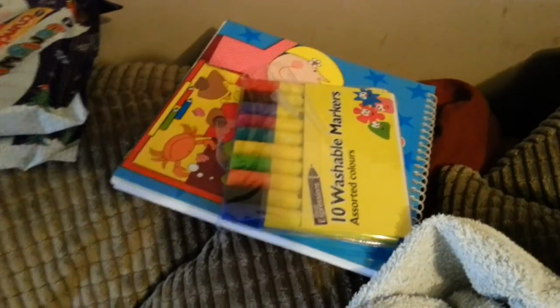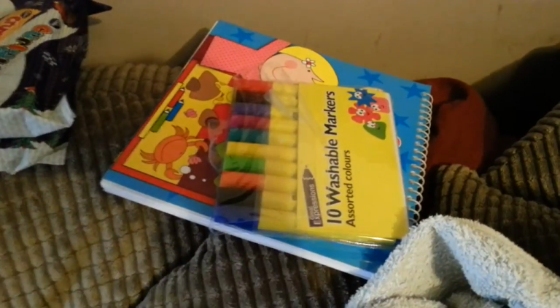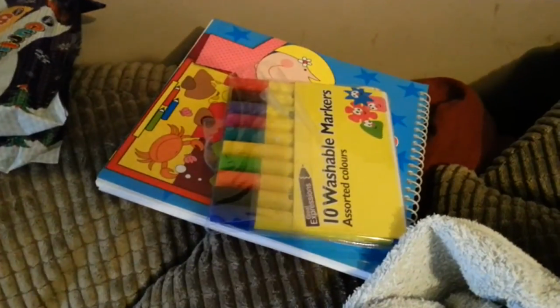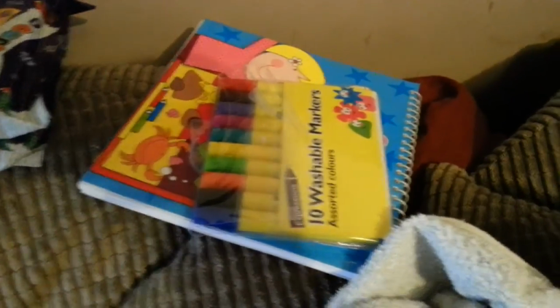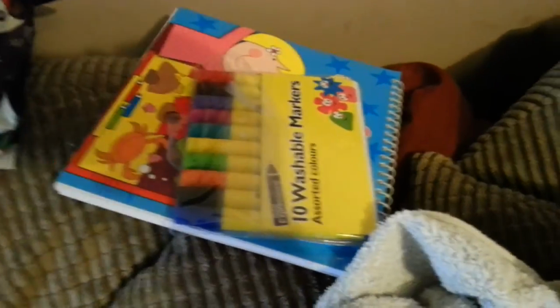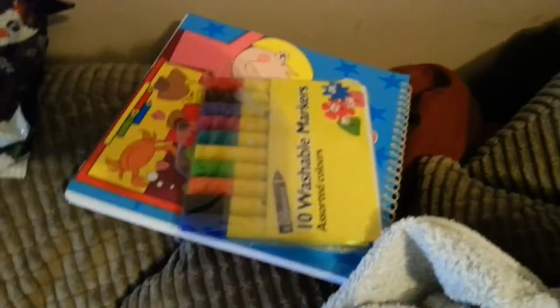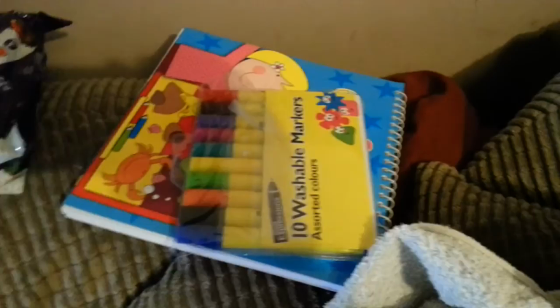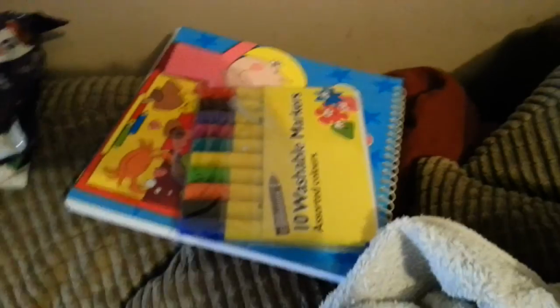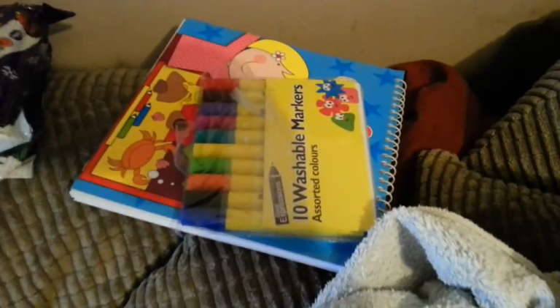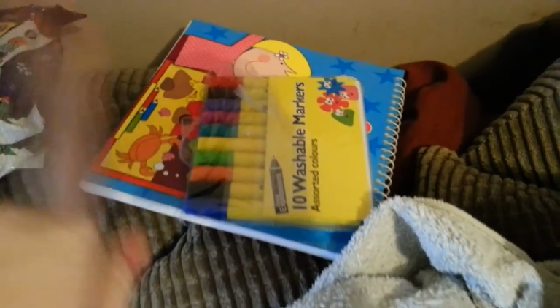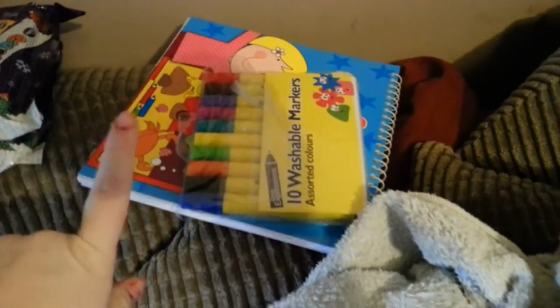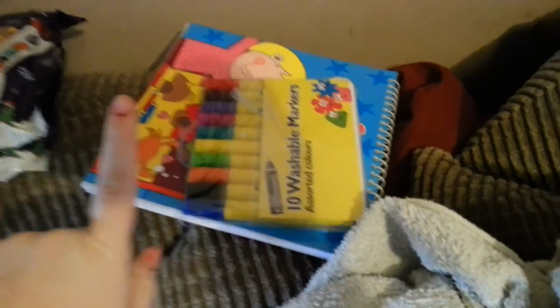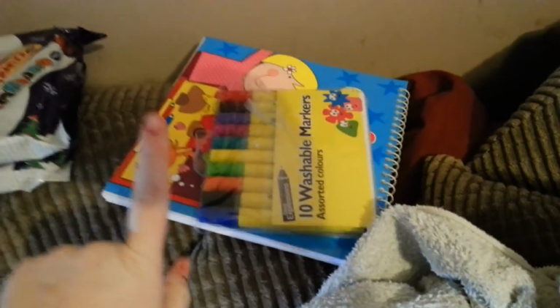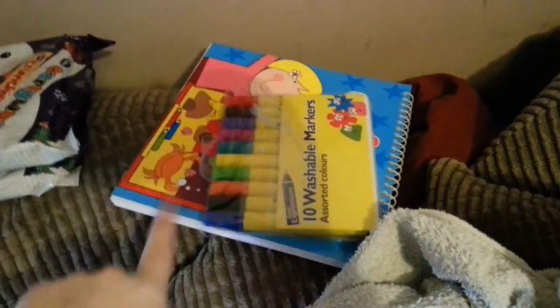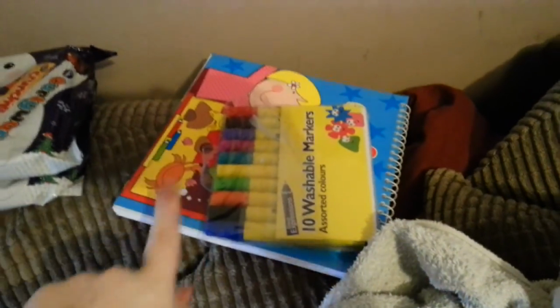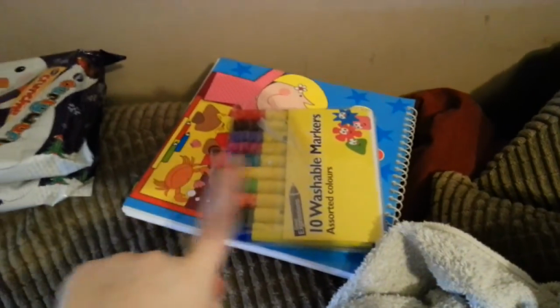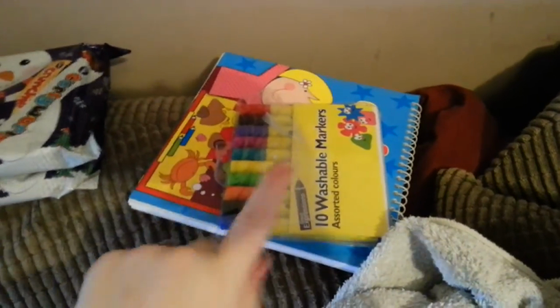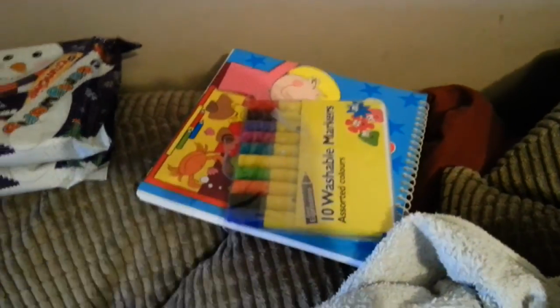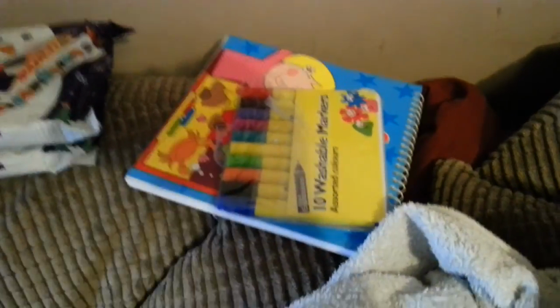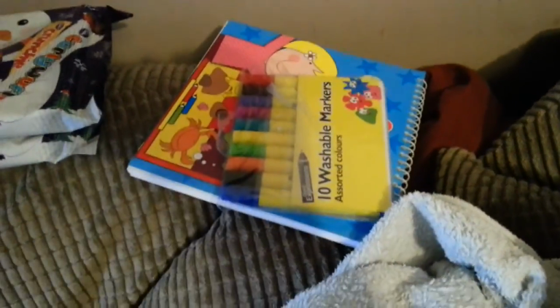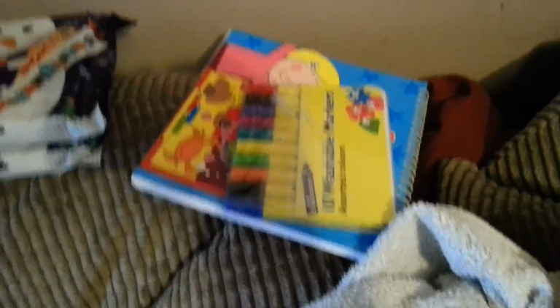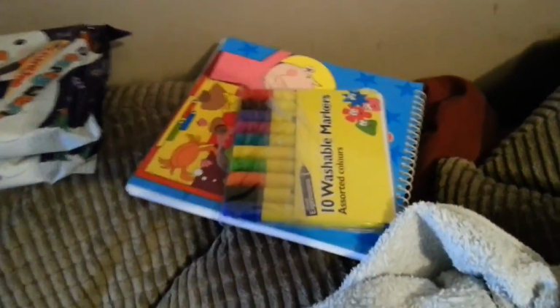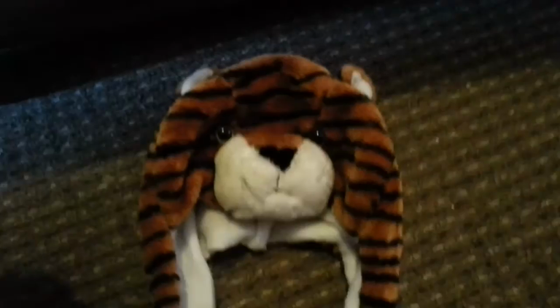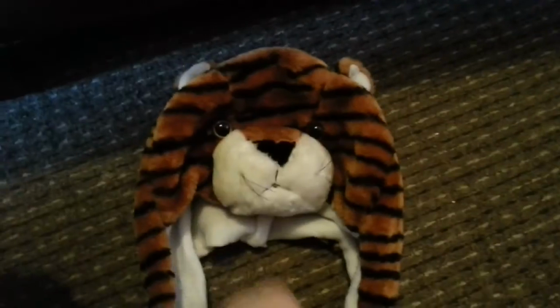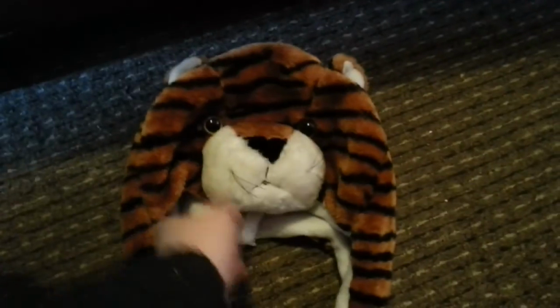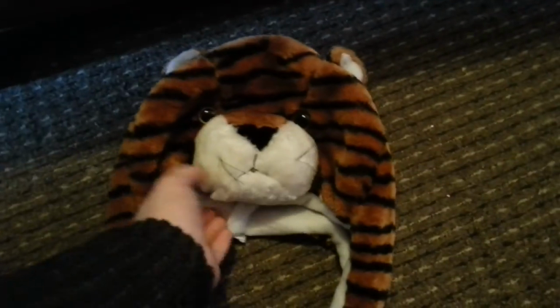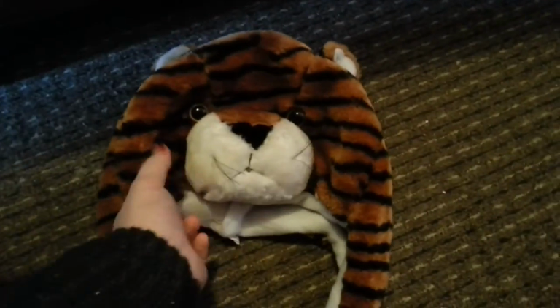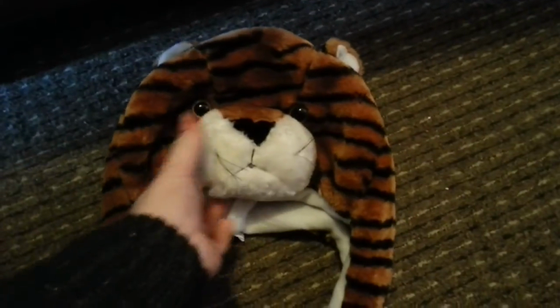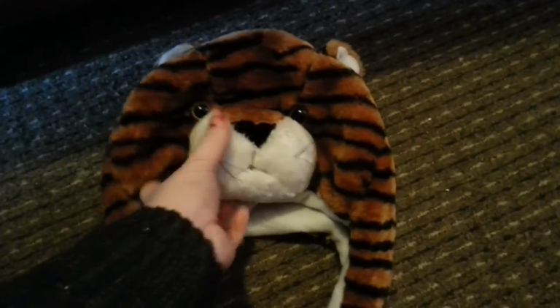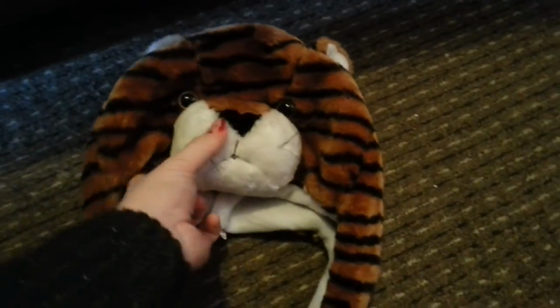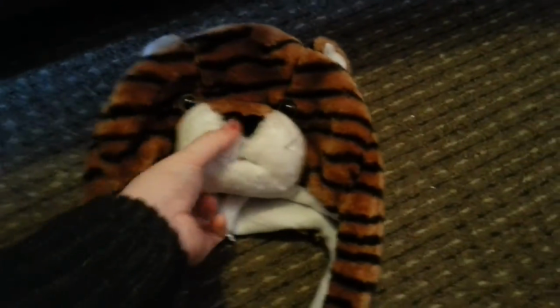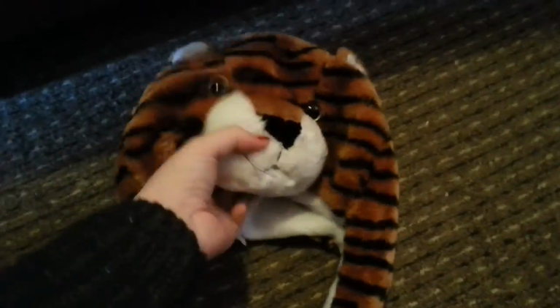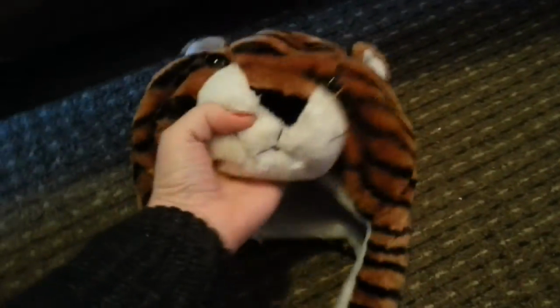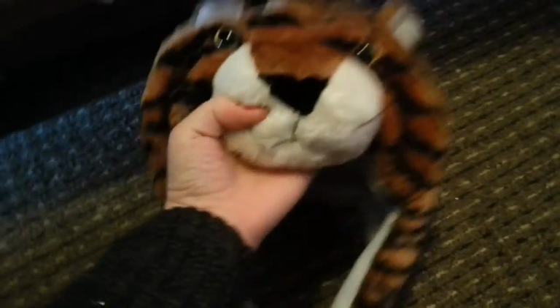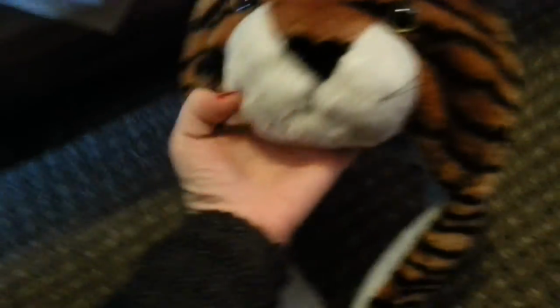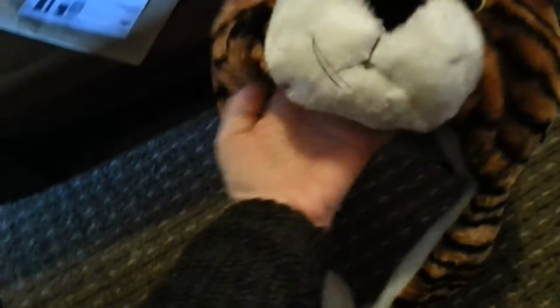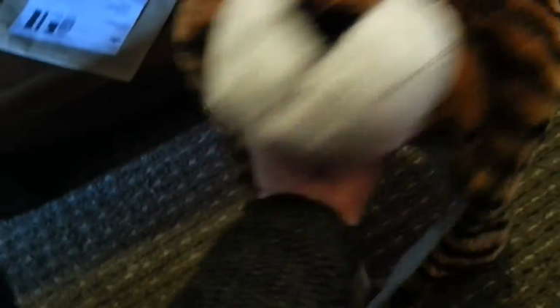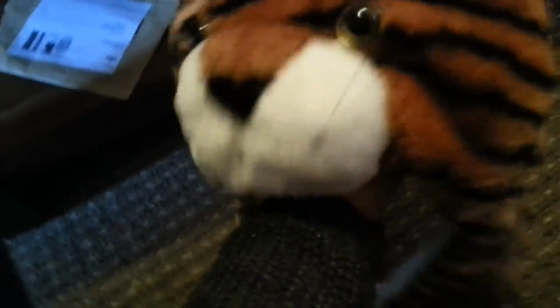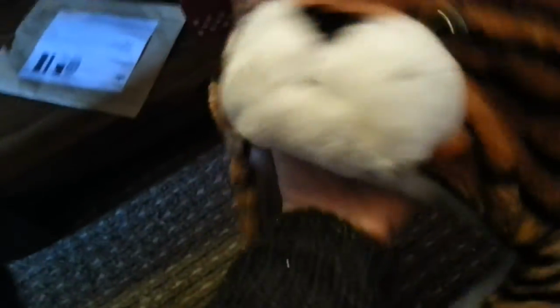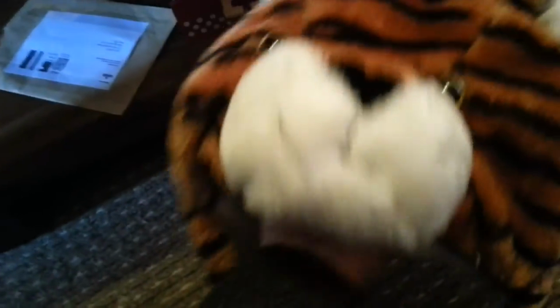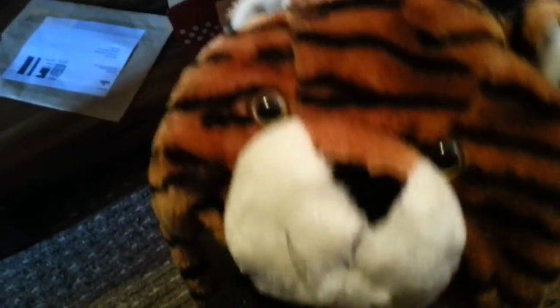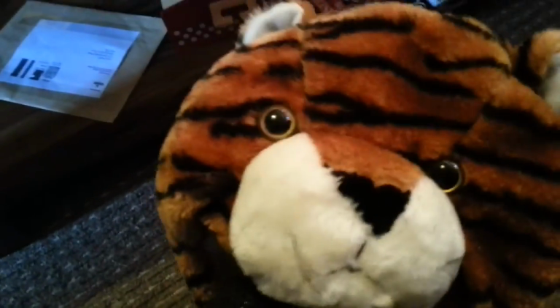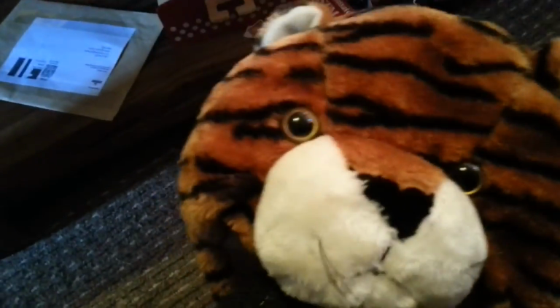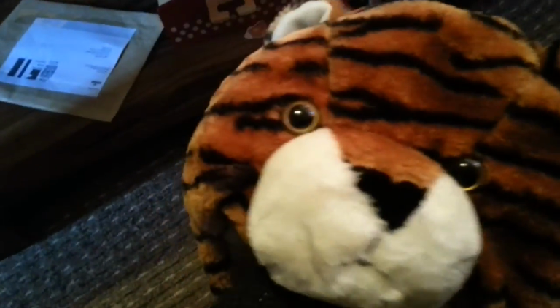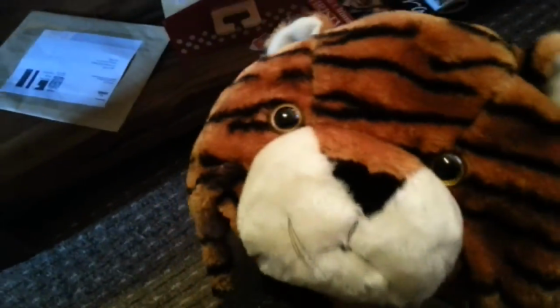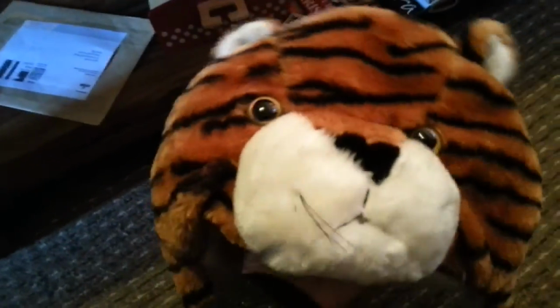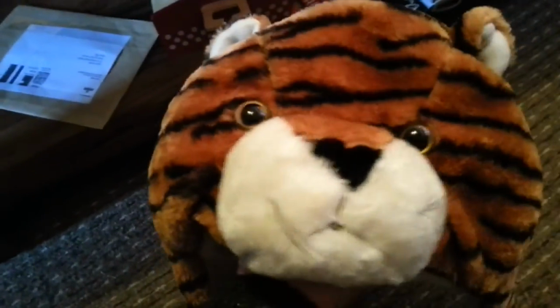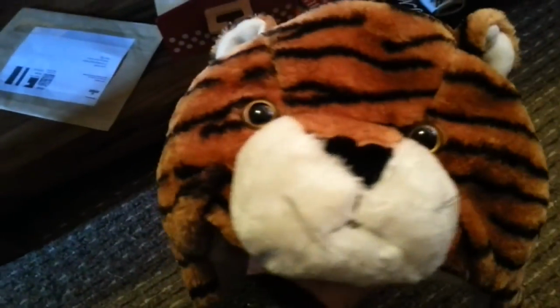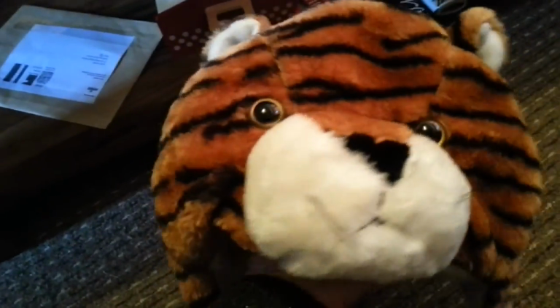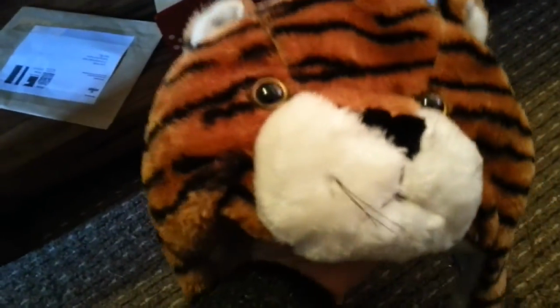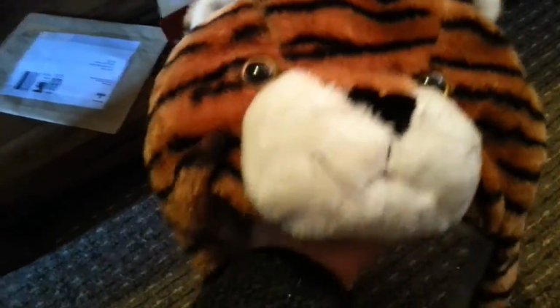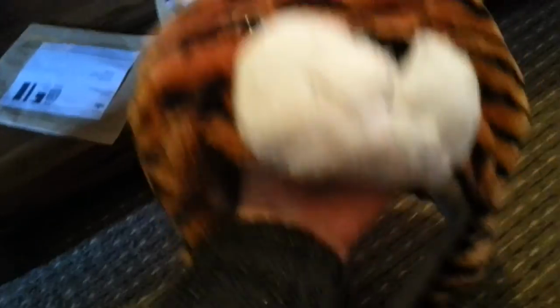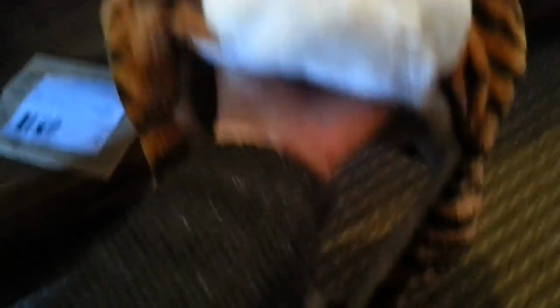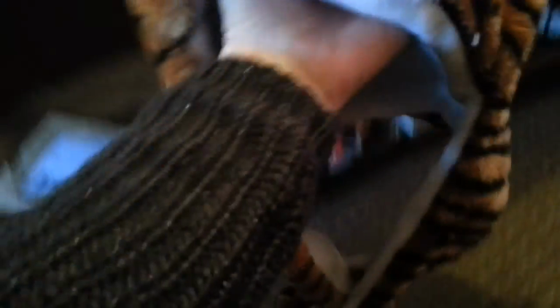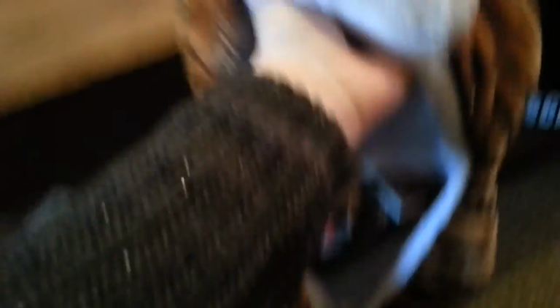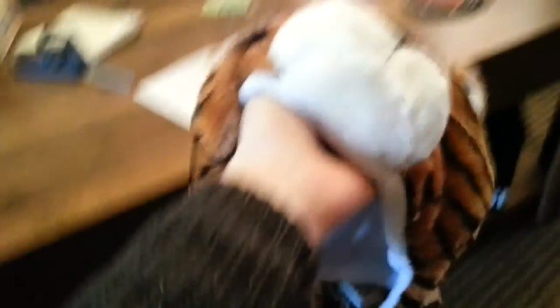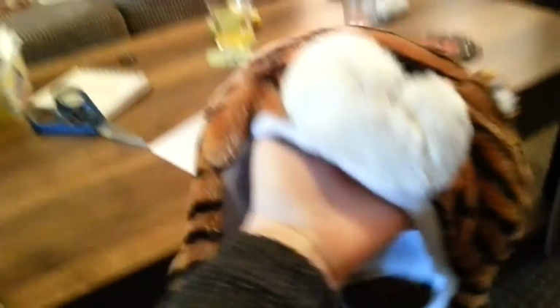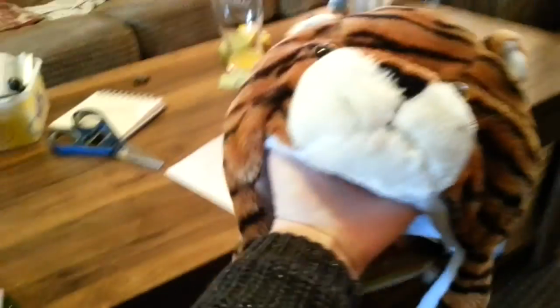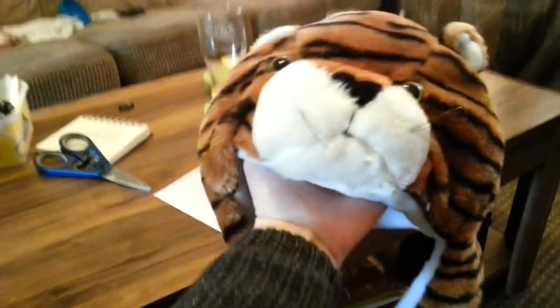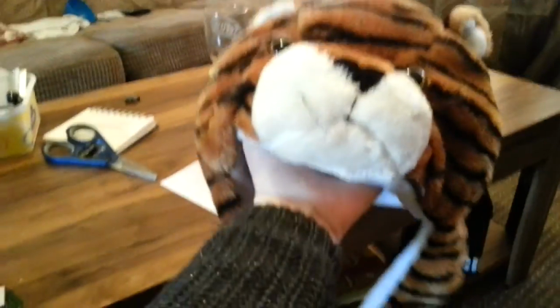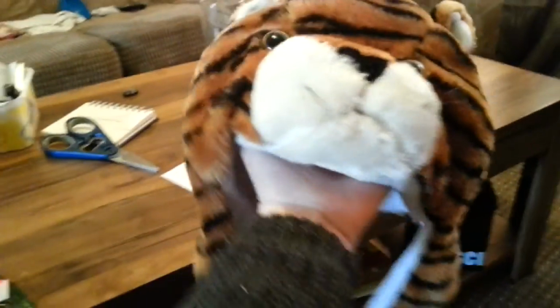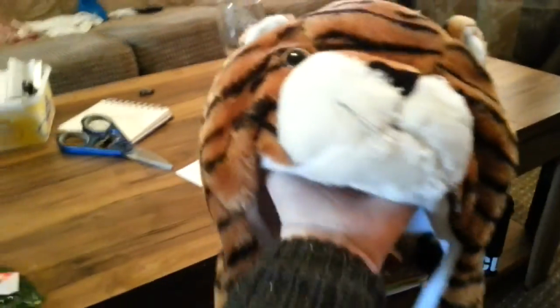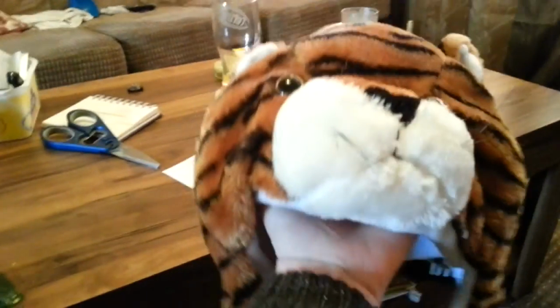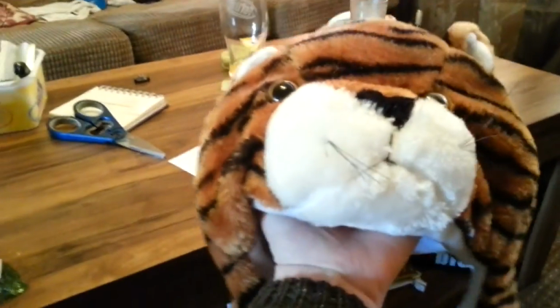Then she got a colouring book and pens. She got this from my brother — how cute is that? And a tiger hat.